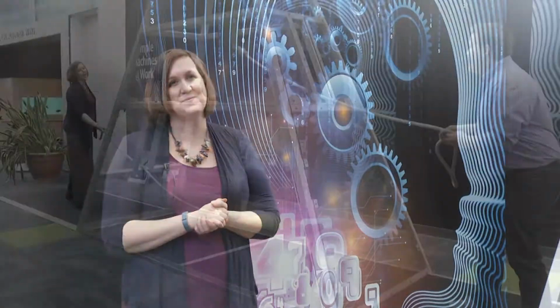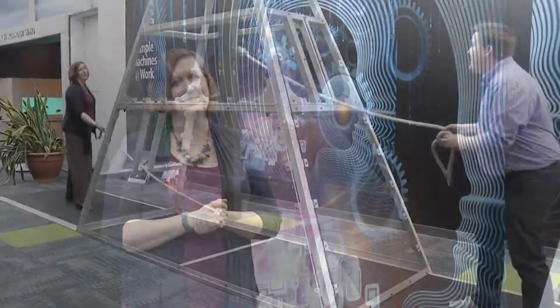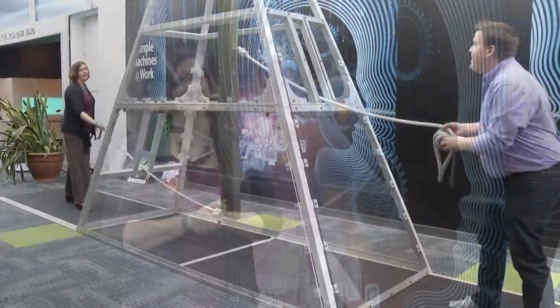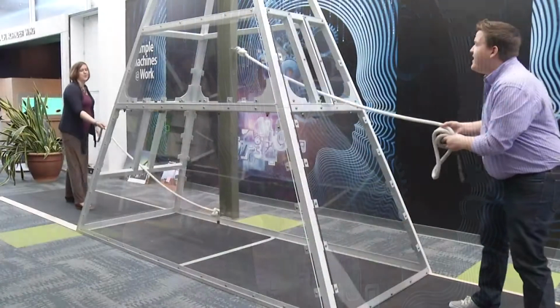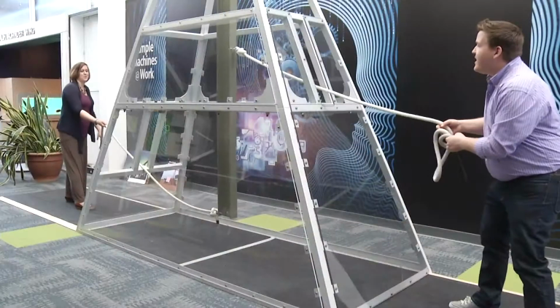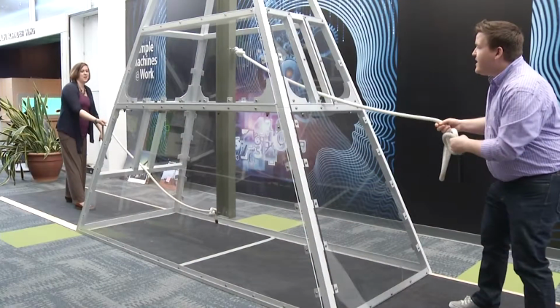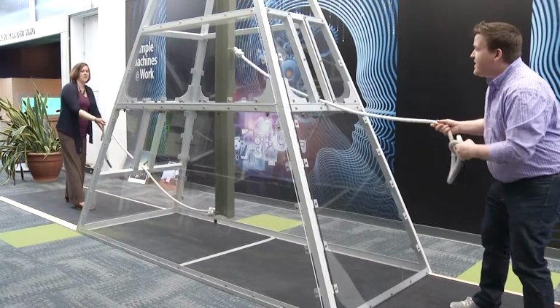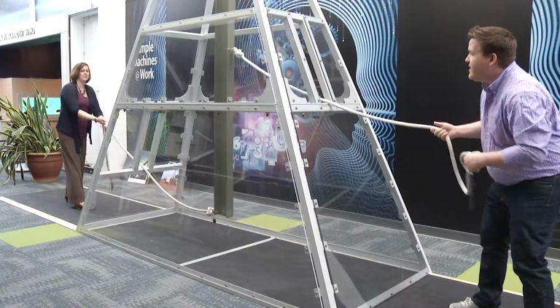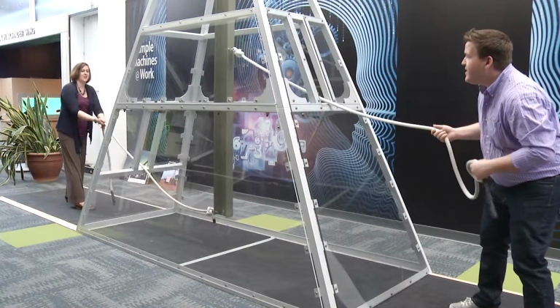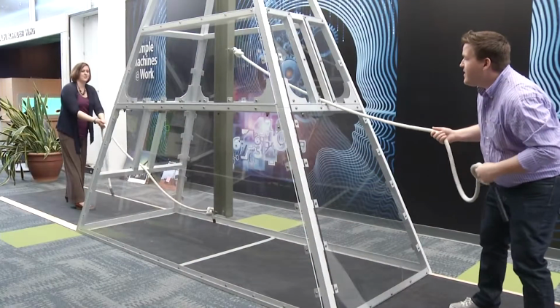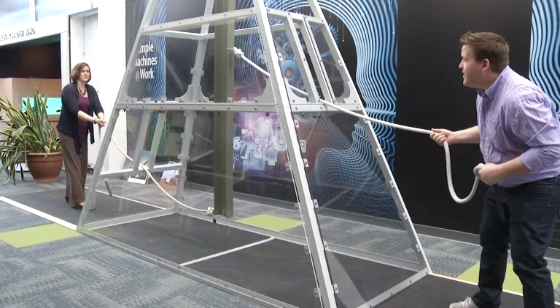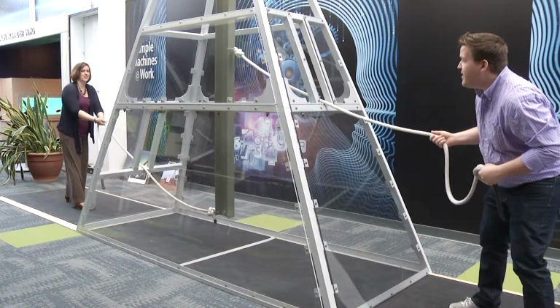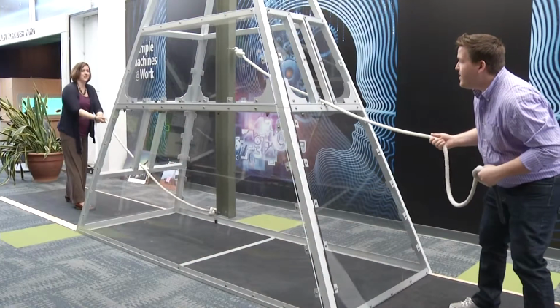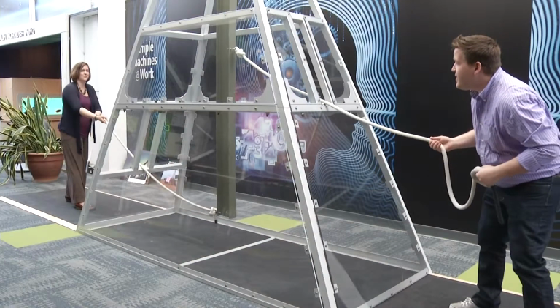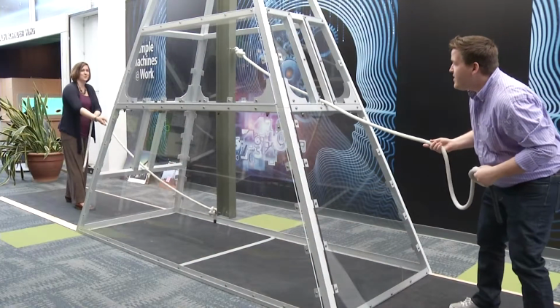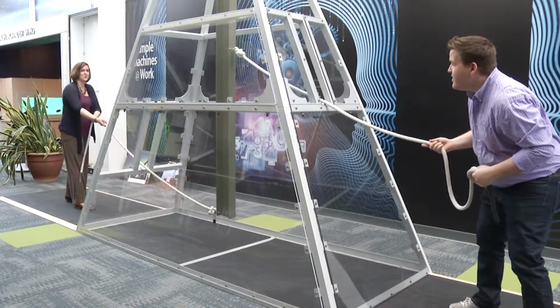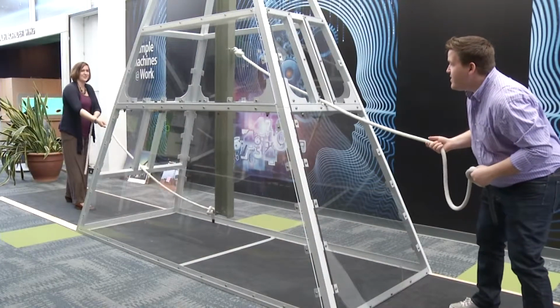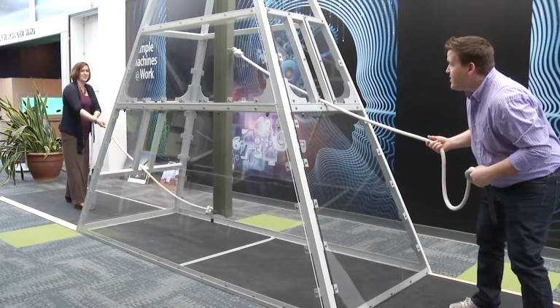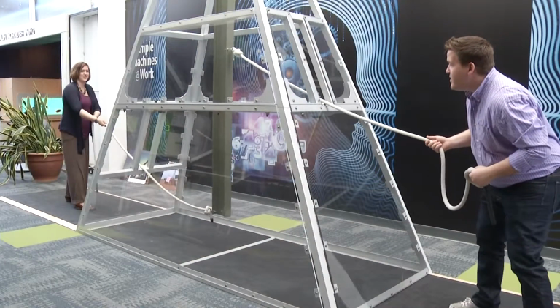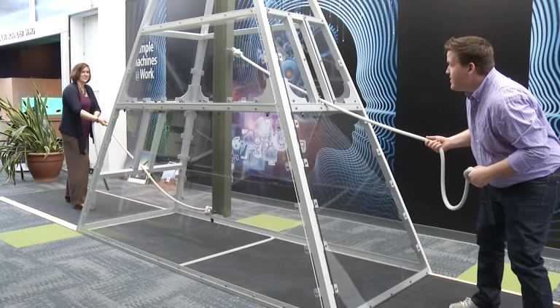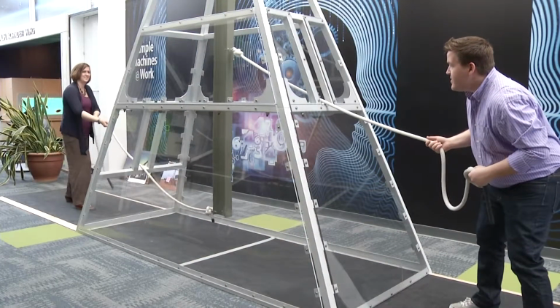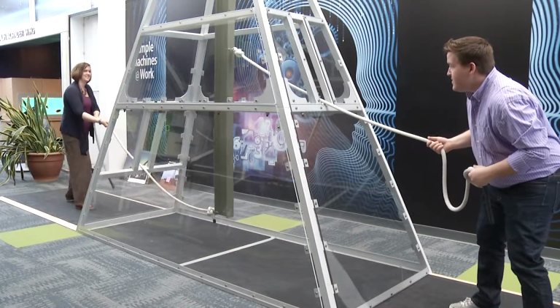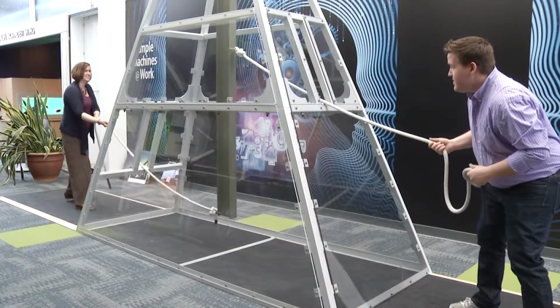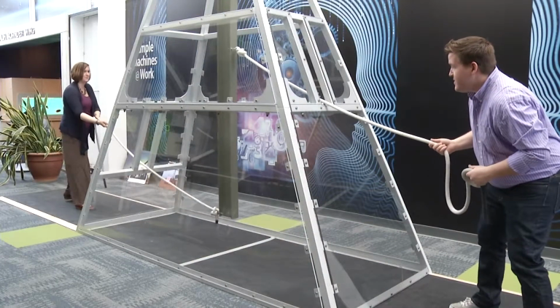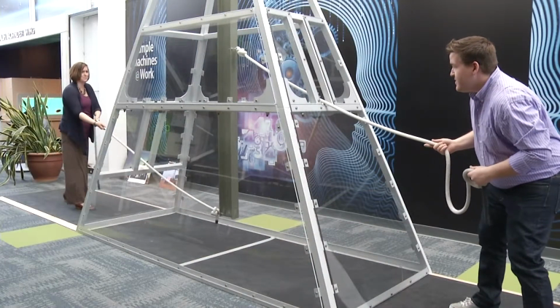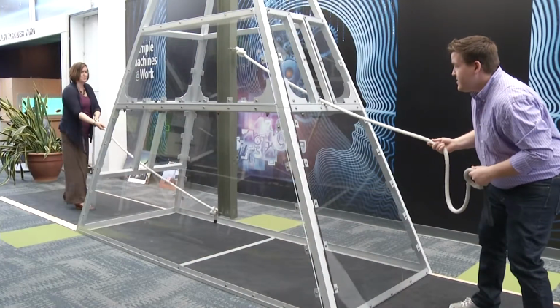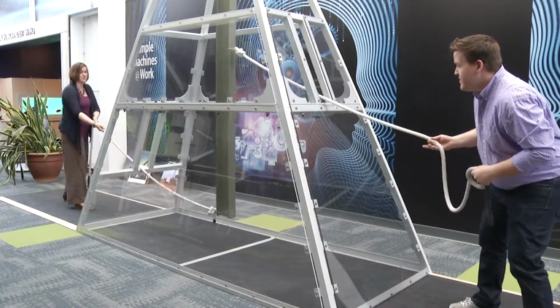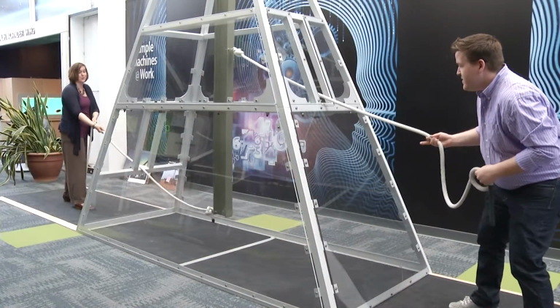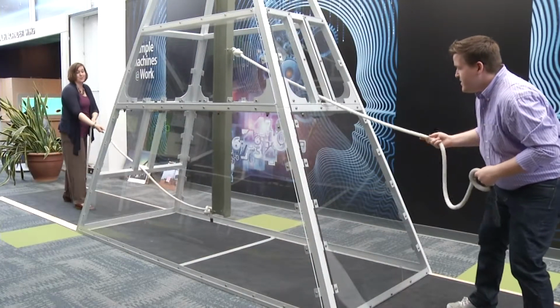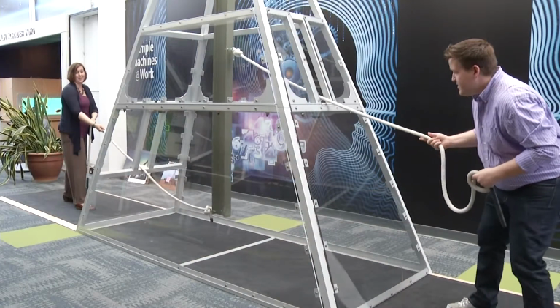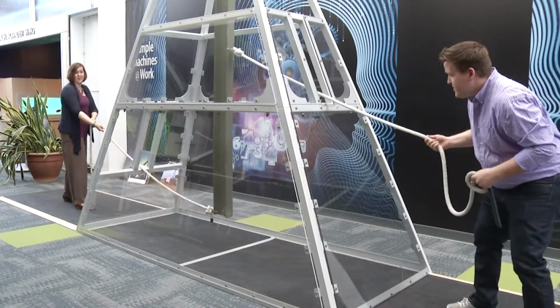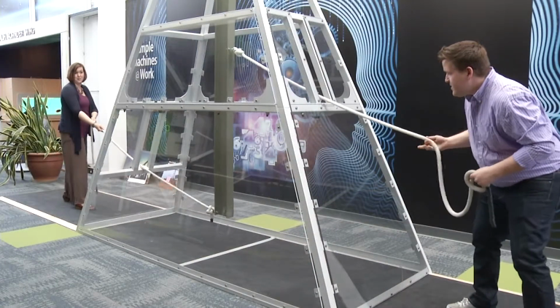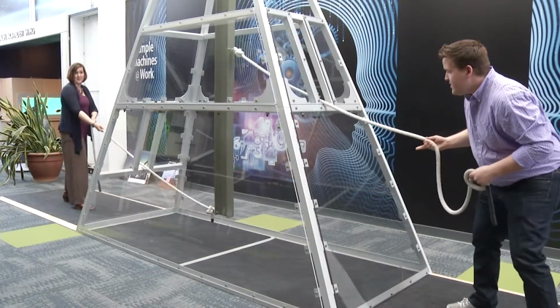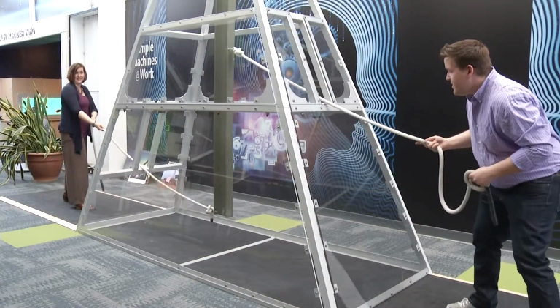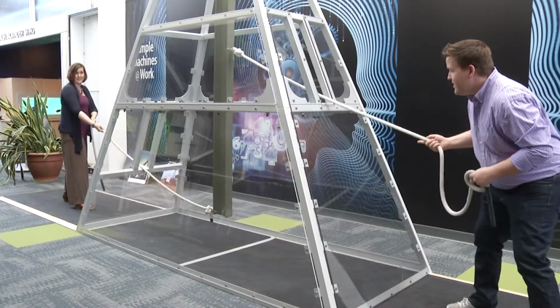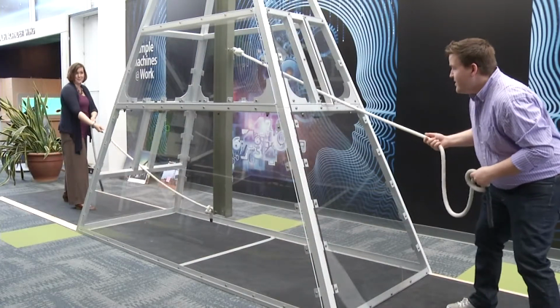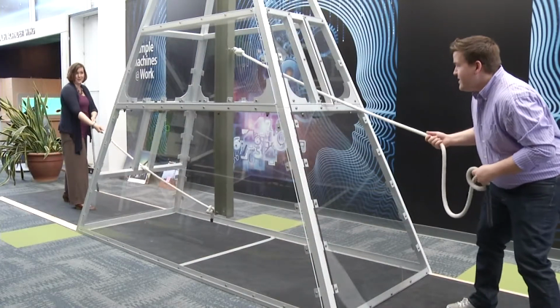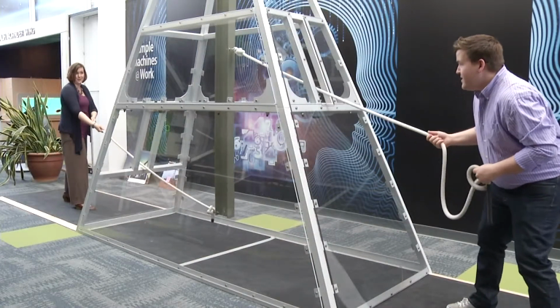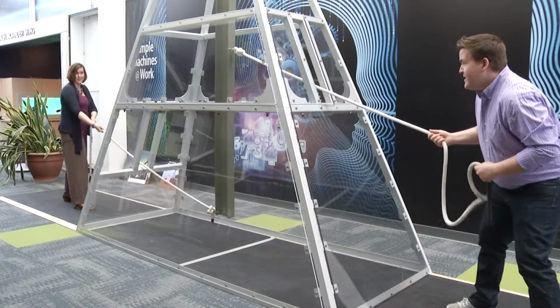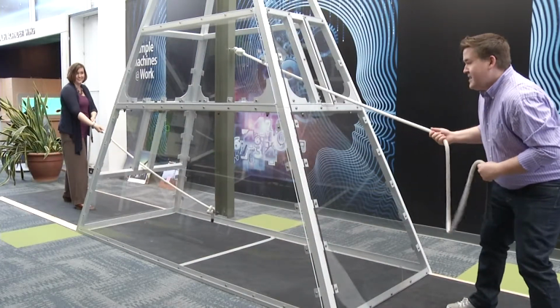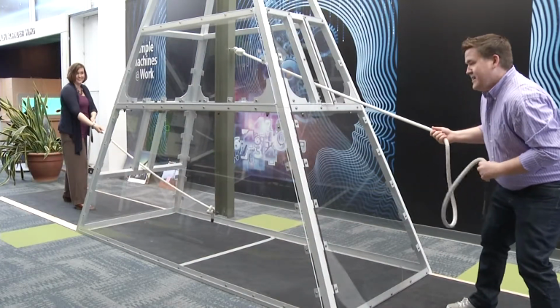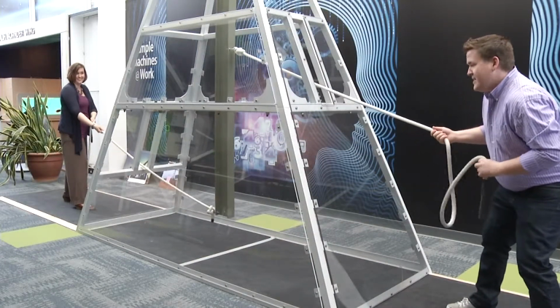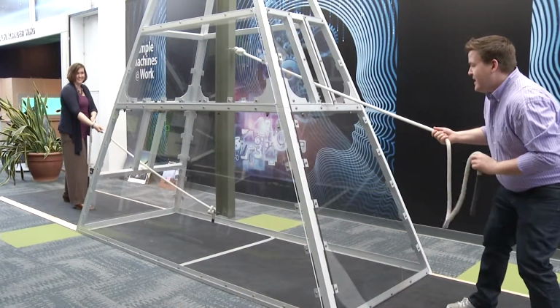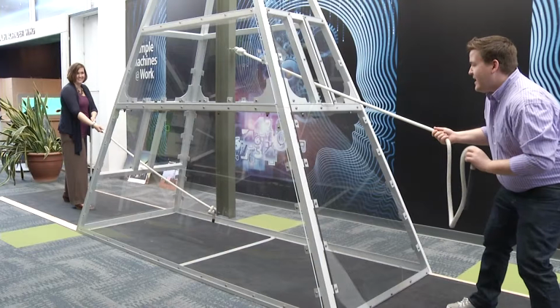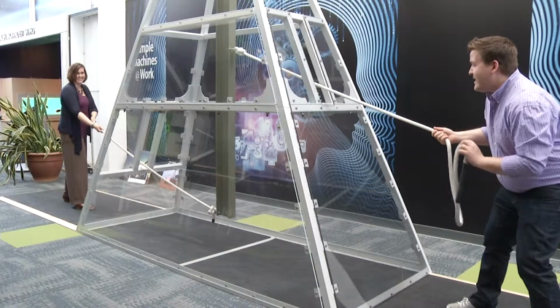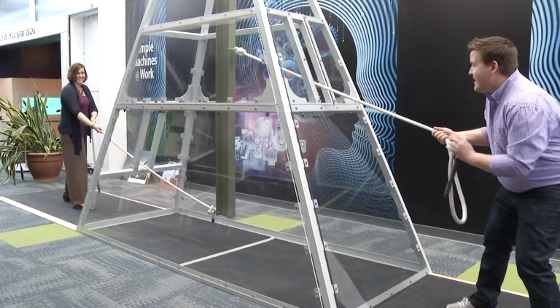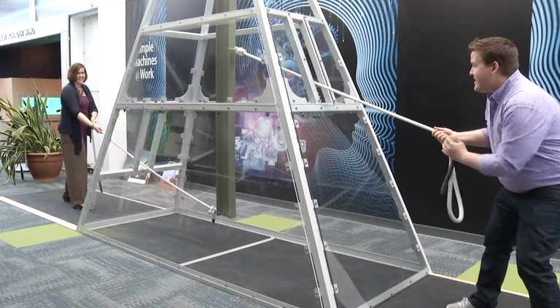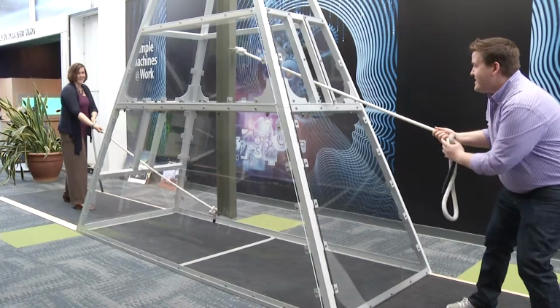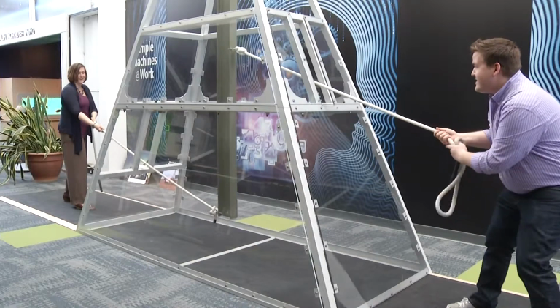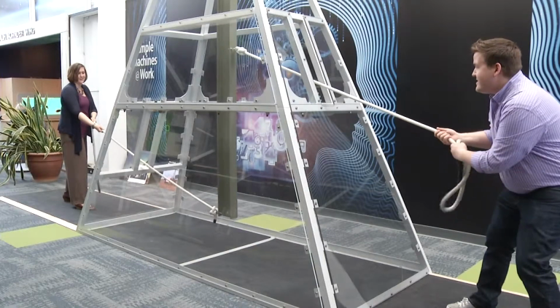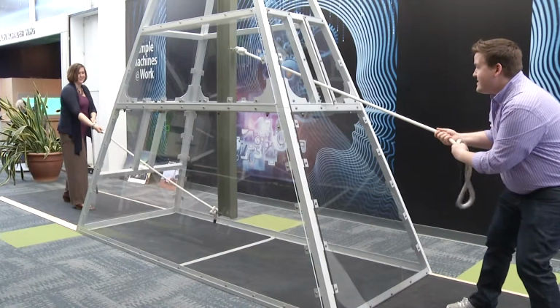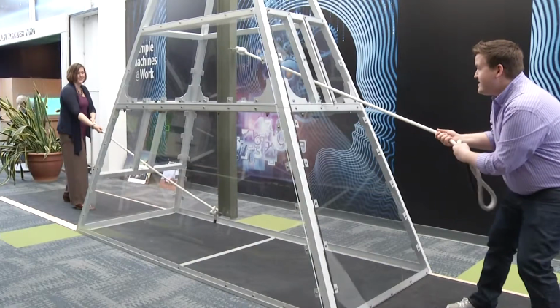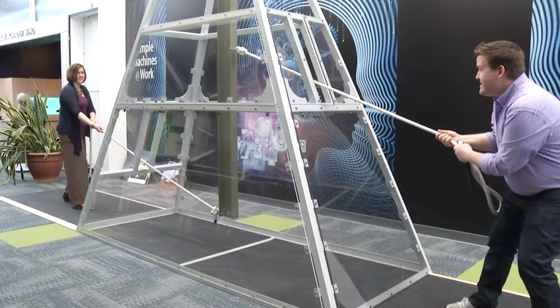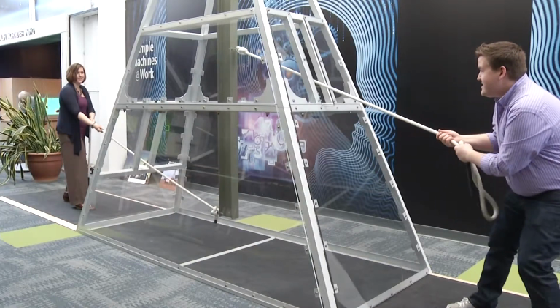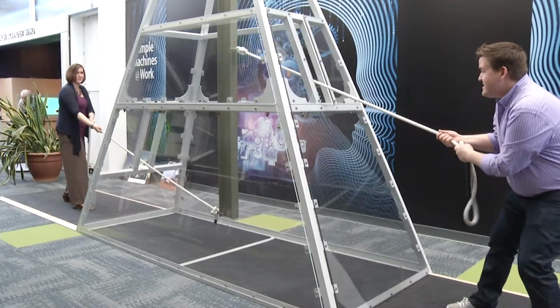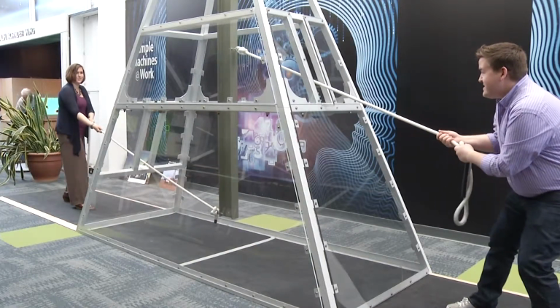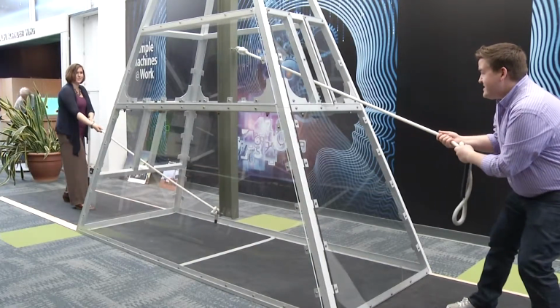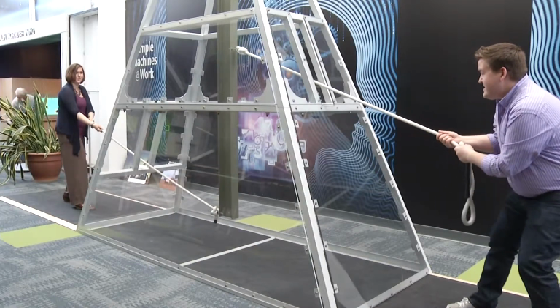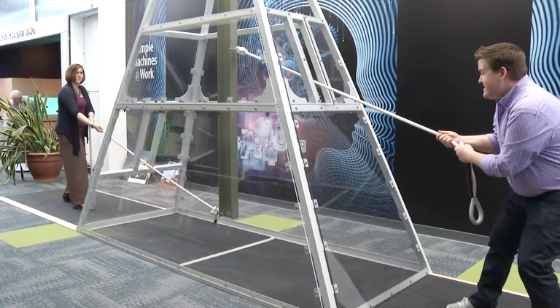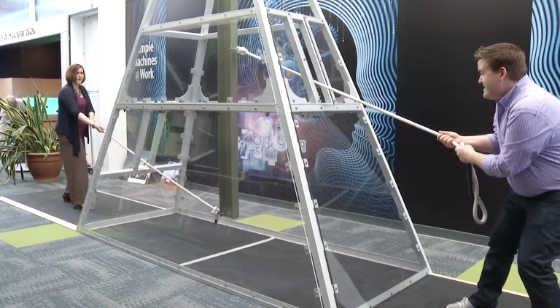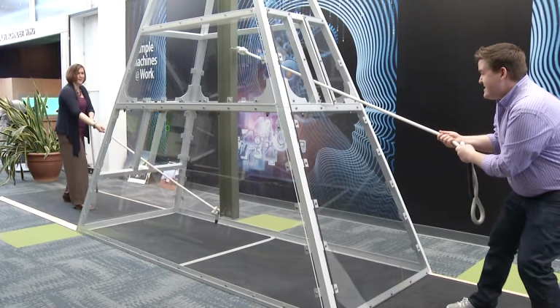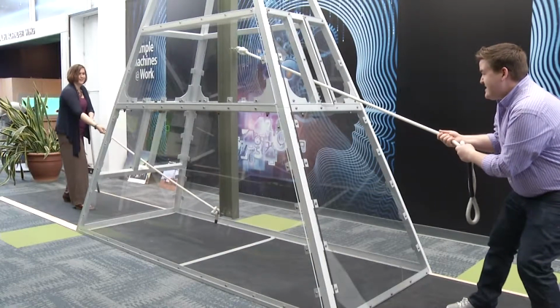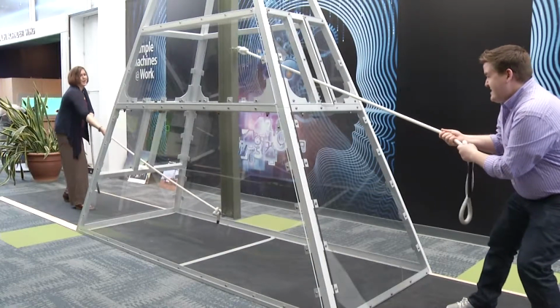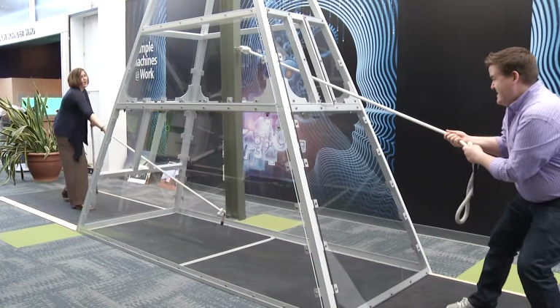We're at our leopard tug-of-war here. This is a simple machine. Are you ready to get your butt kicked by a girl? Alright, 3, 2, 1, go!